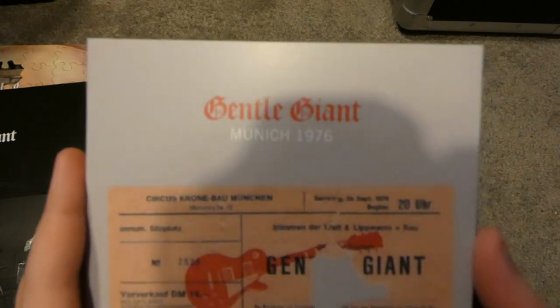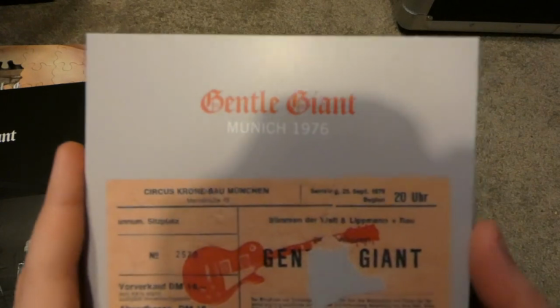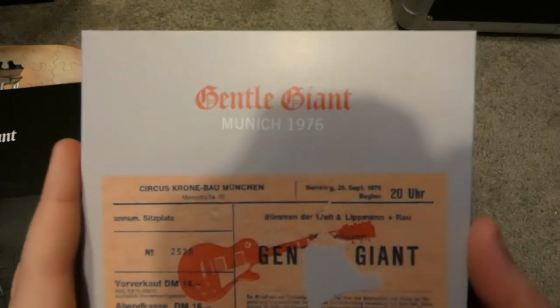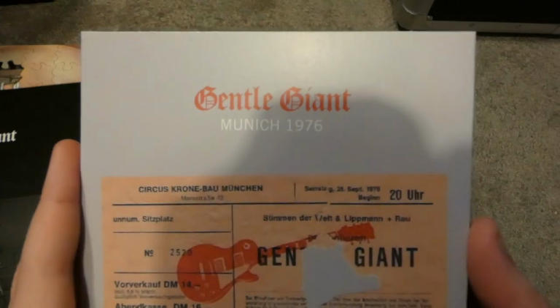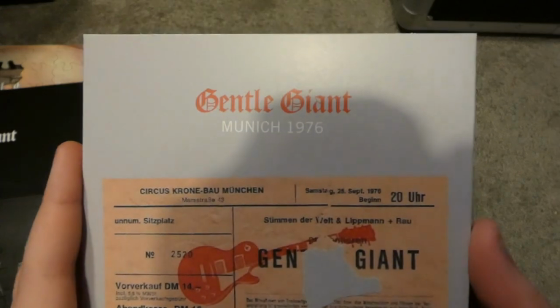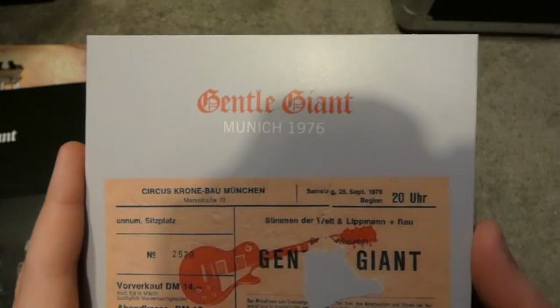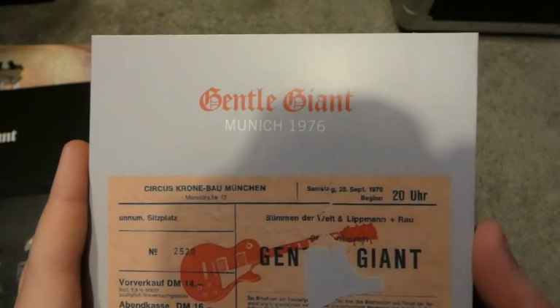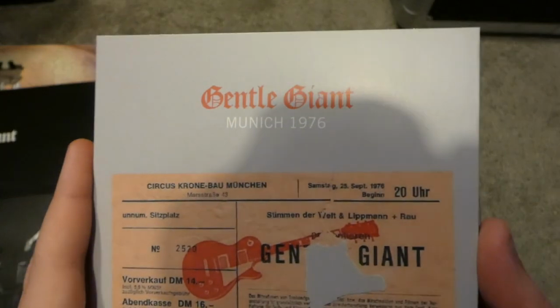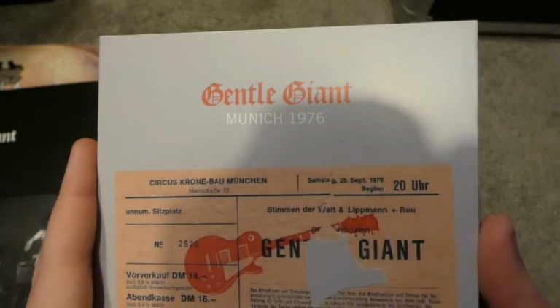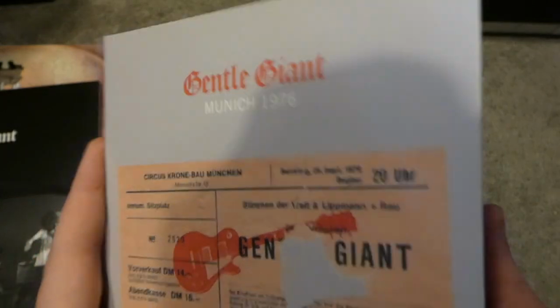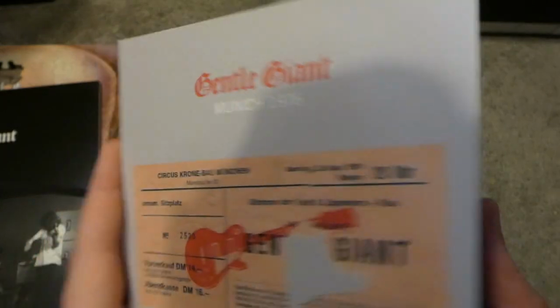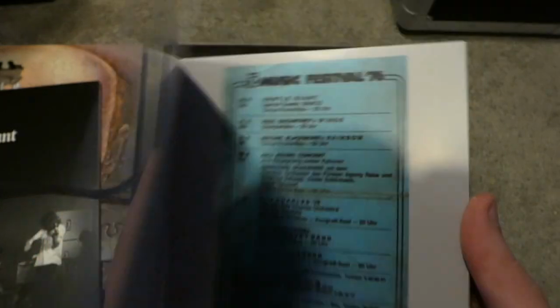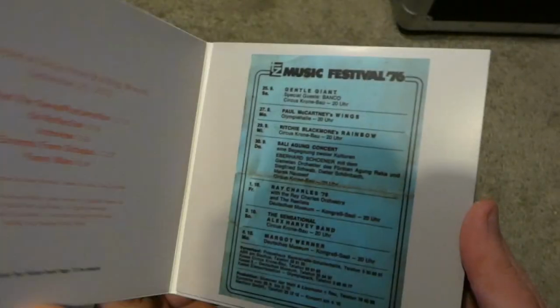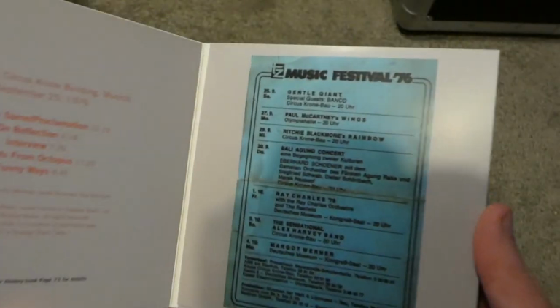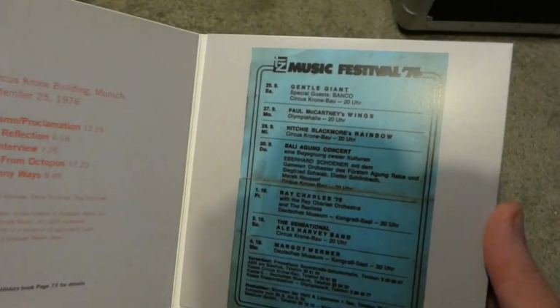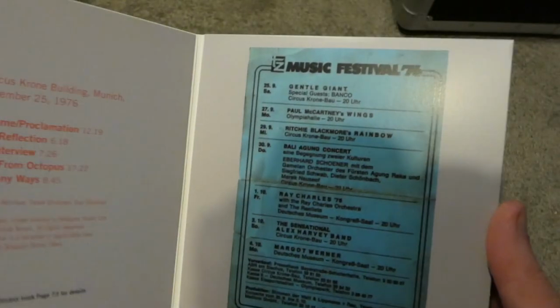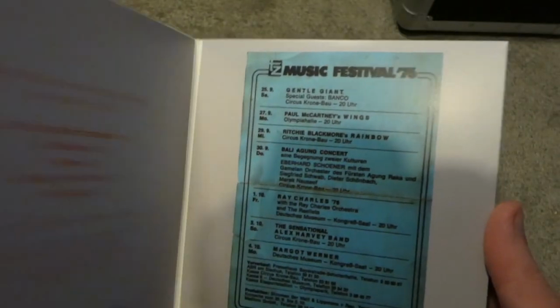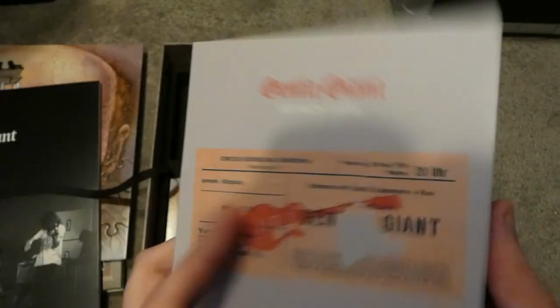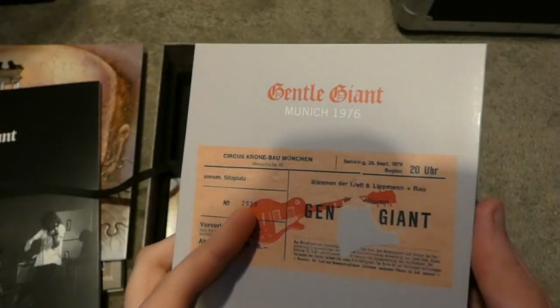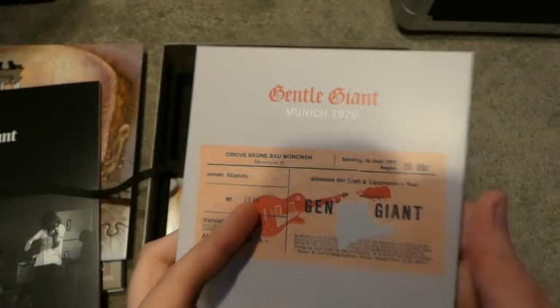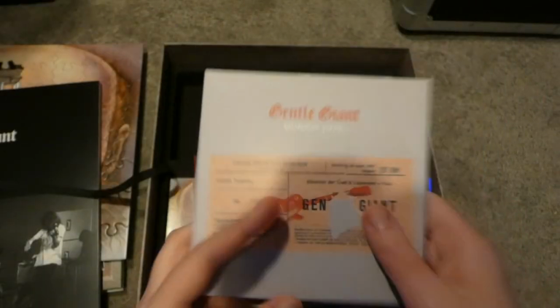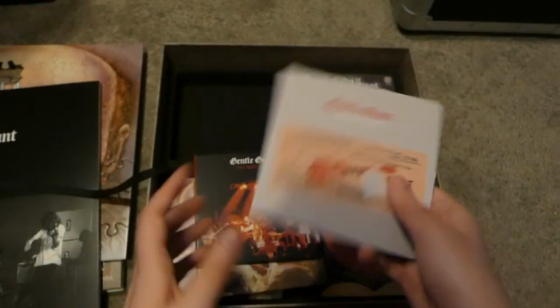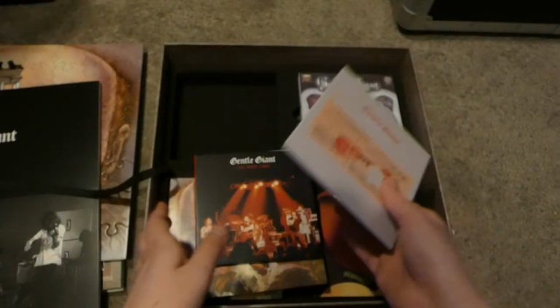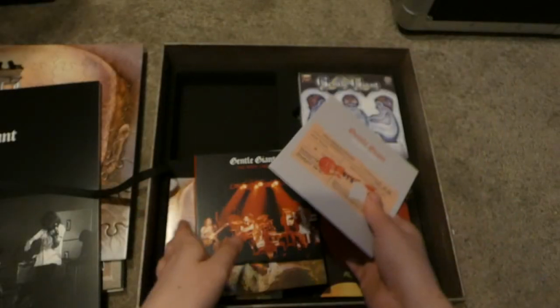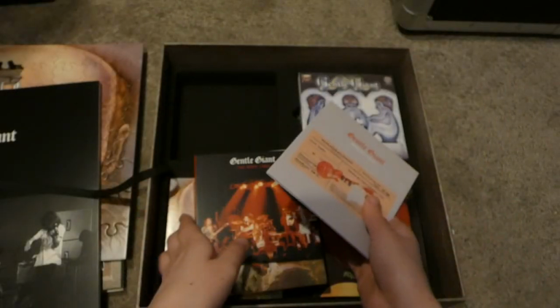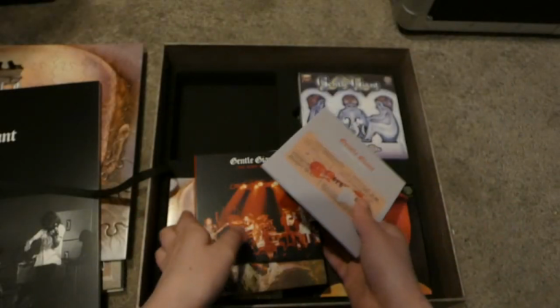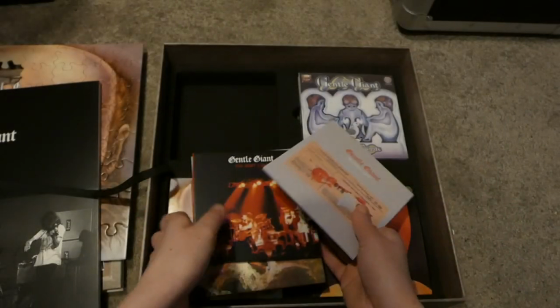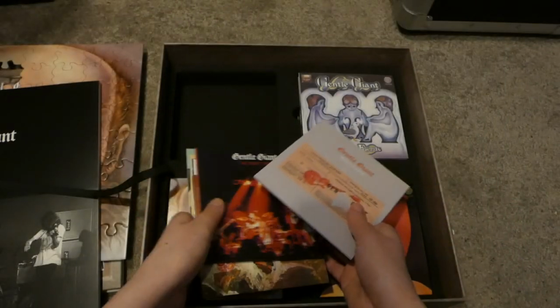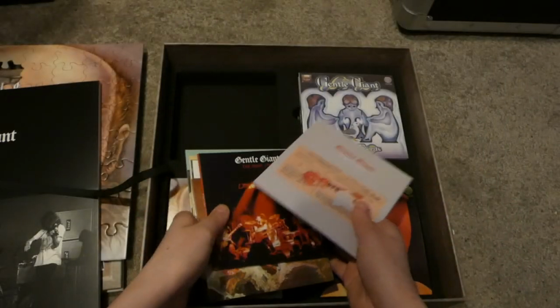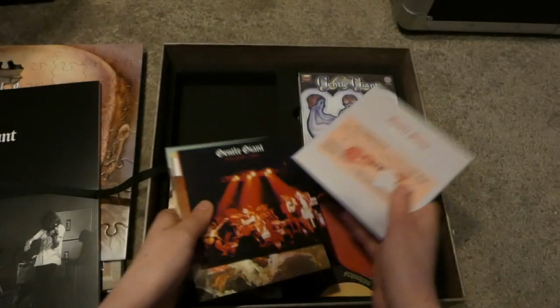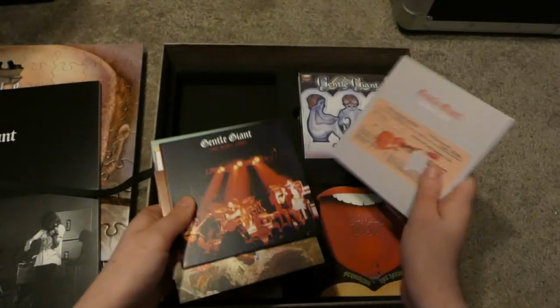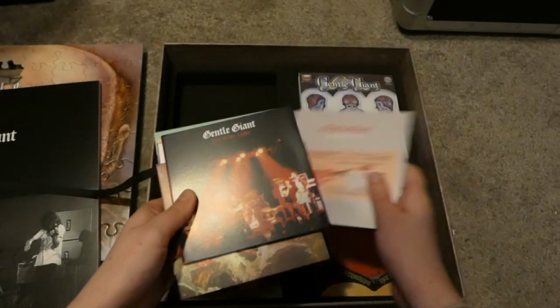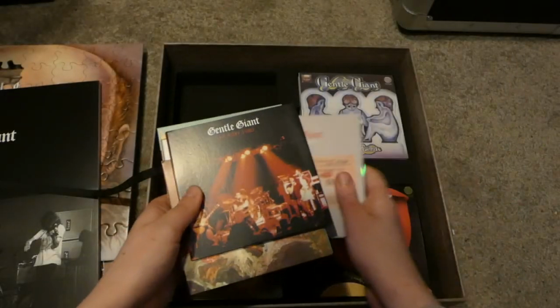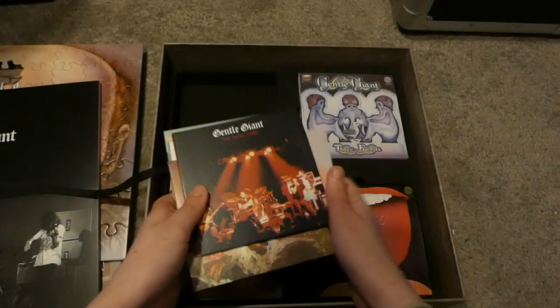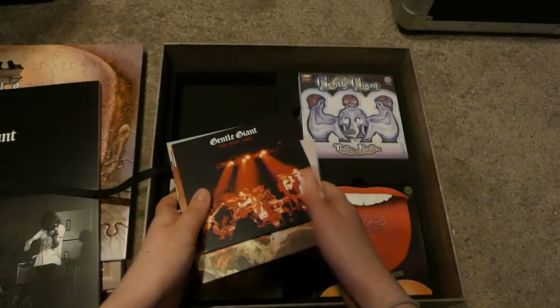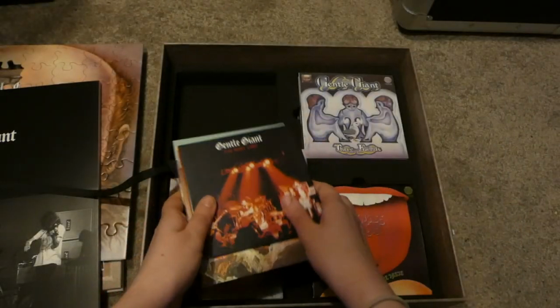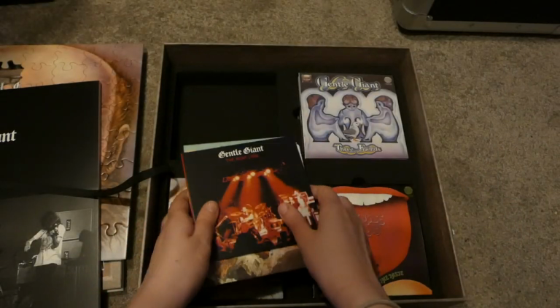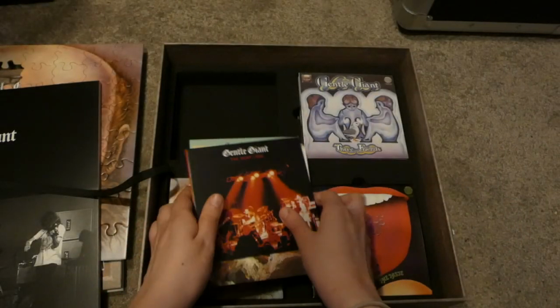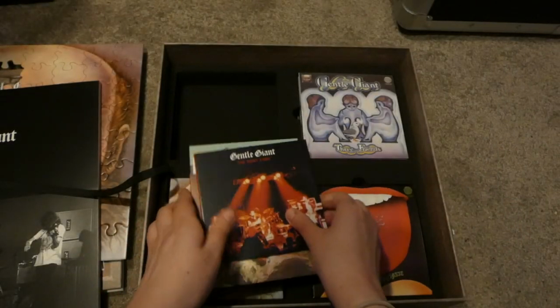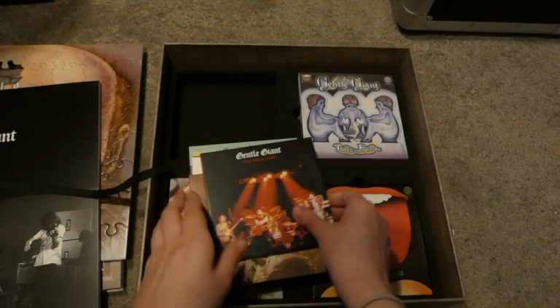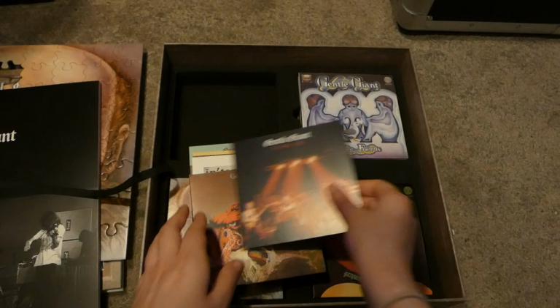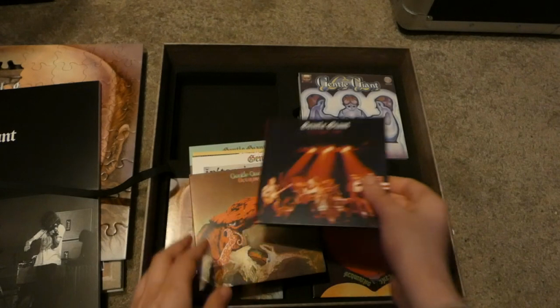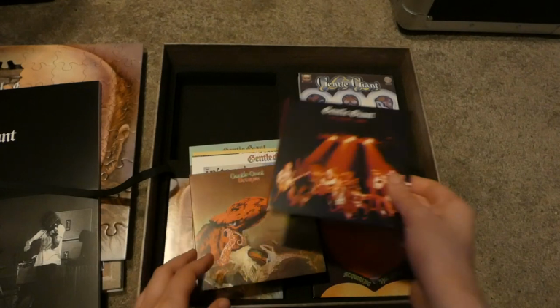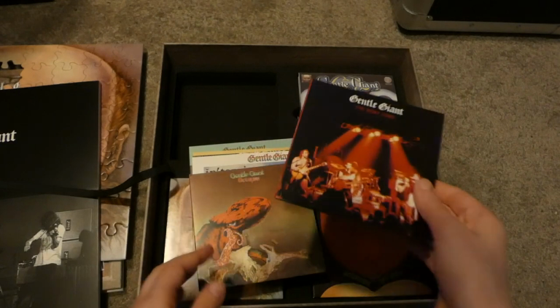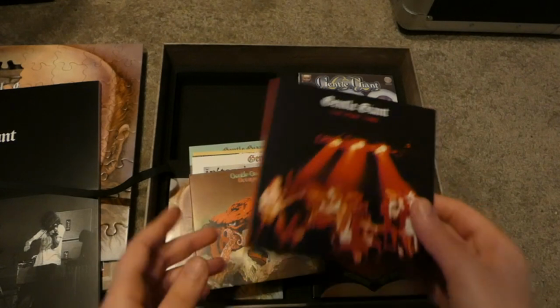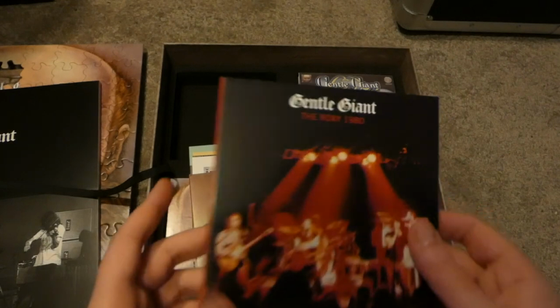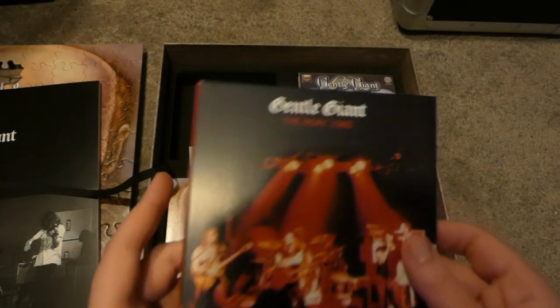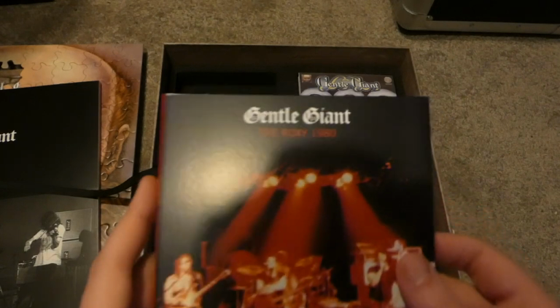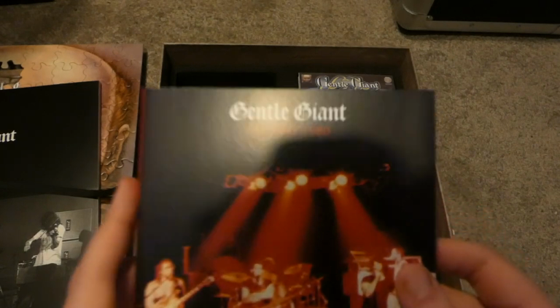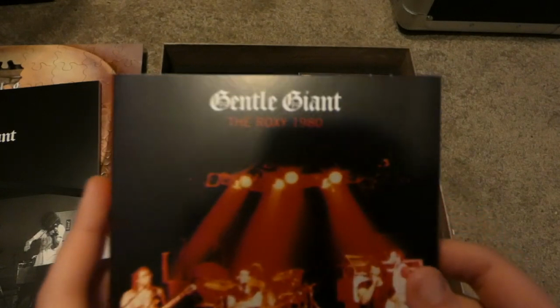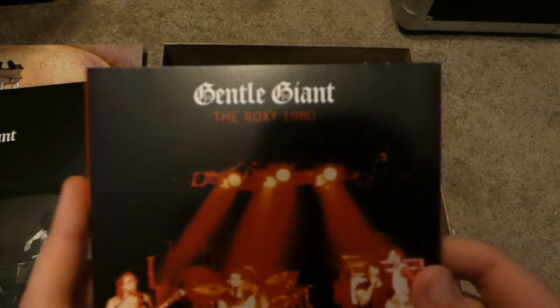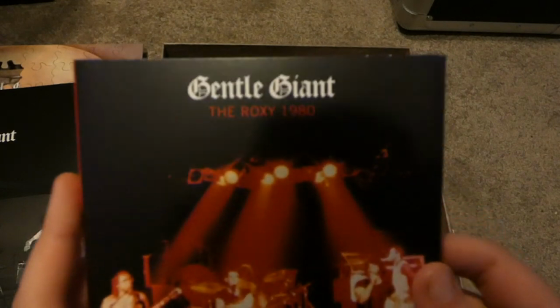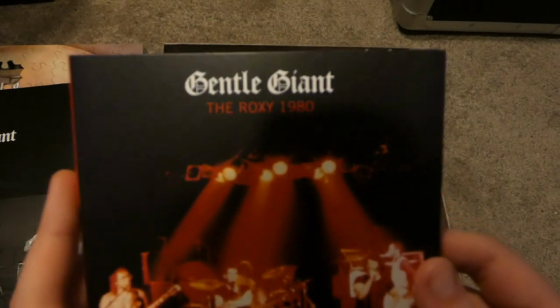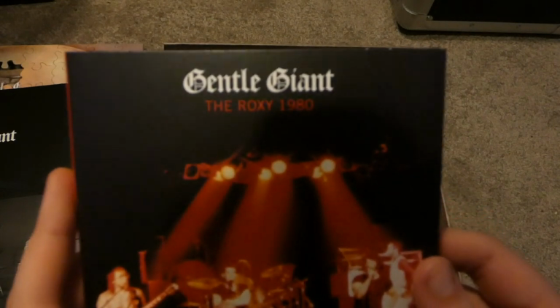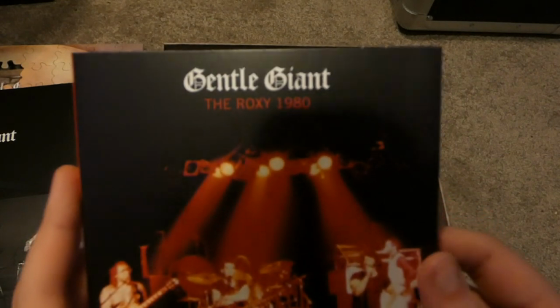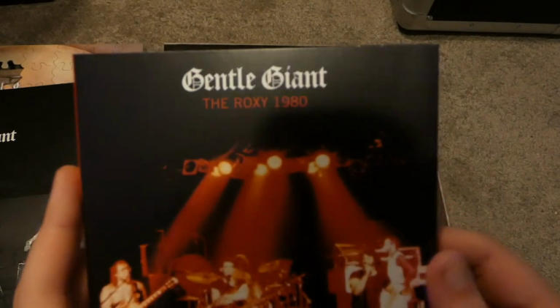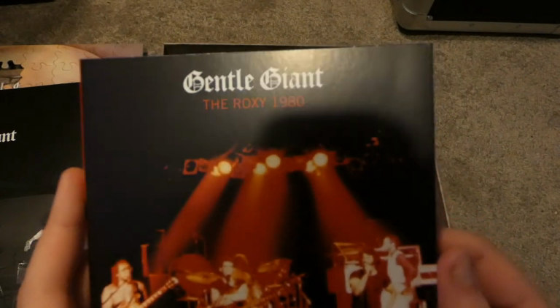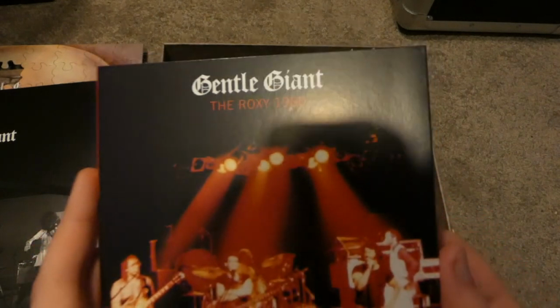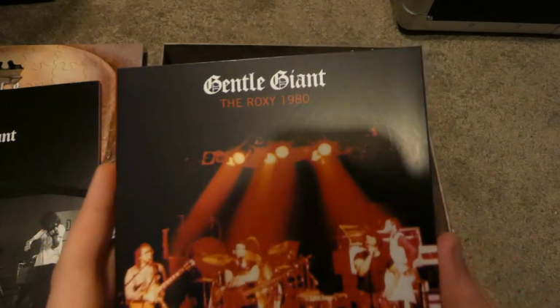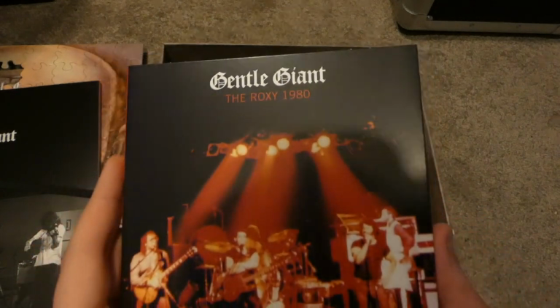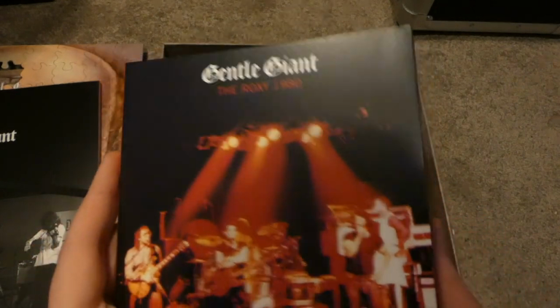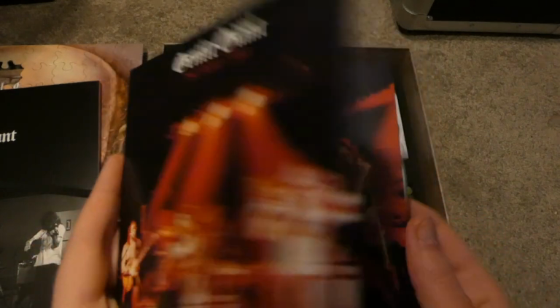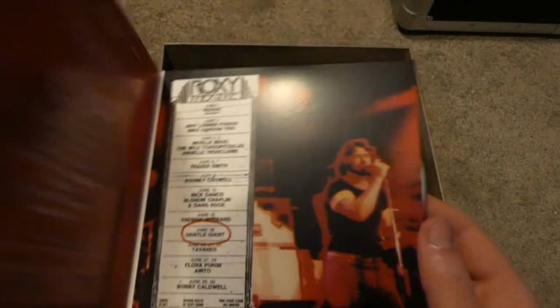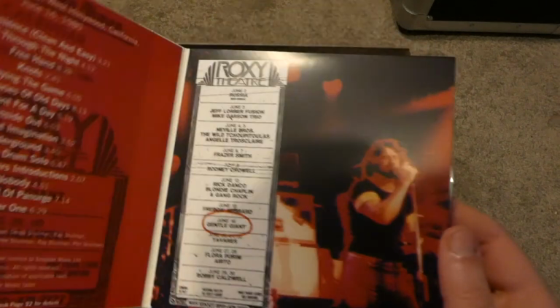We also have Munich 1976 and the Roxy 1980.